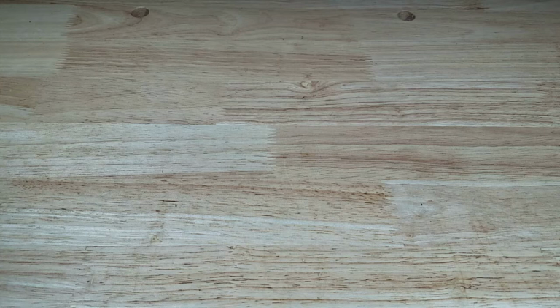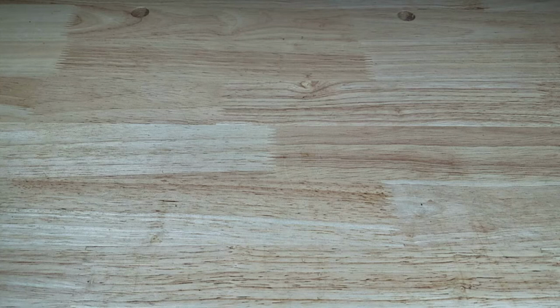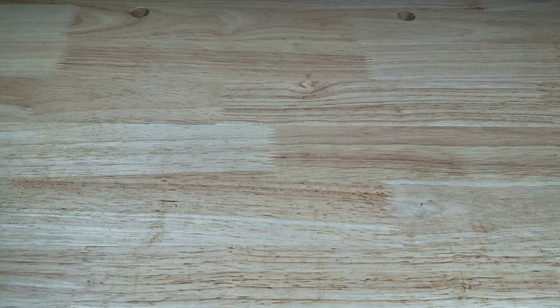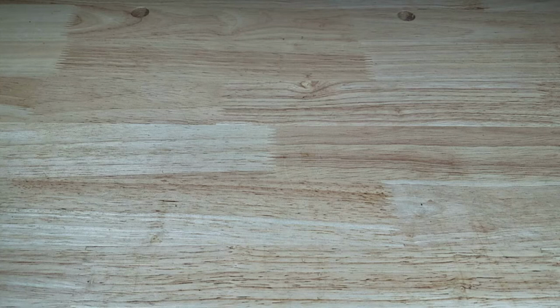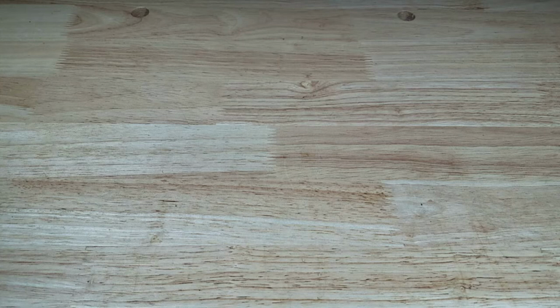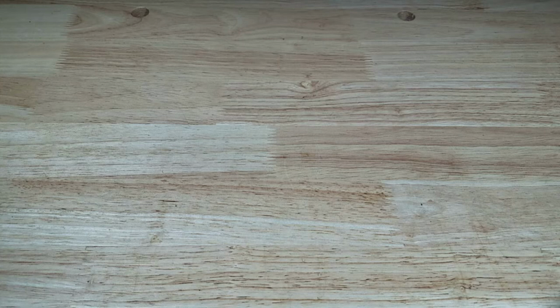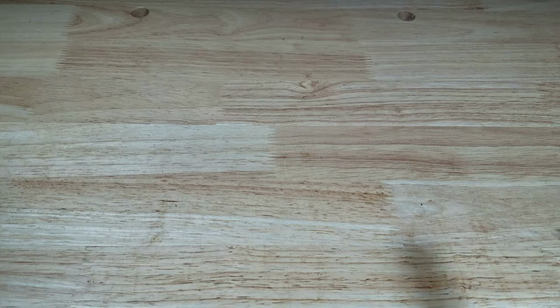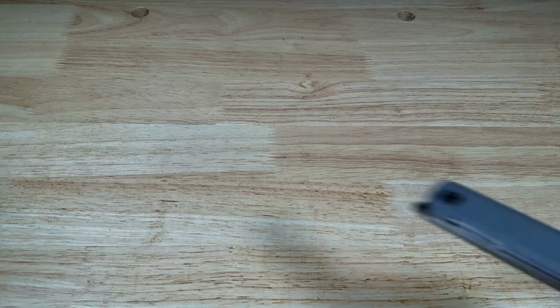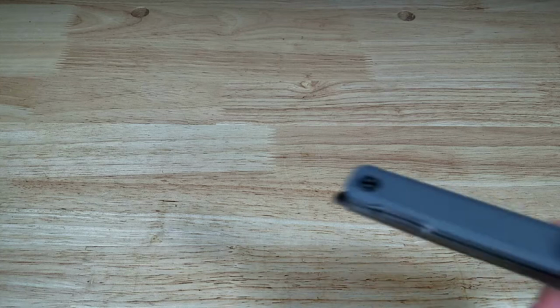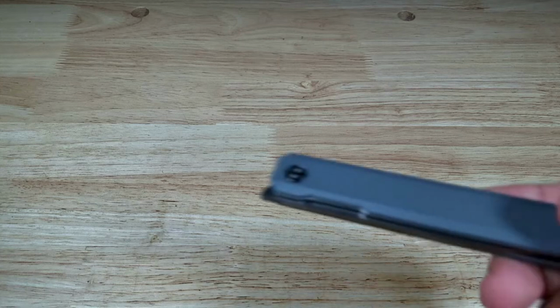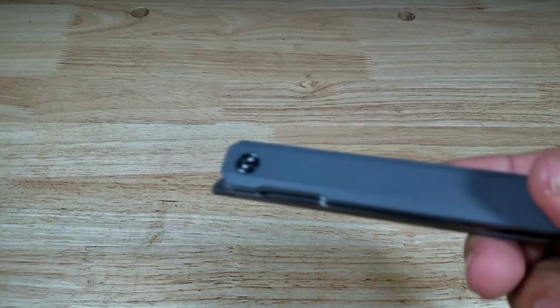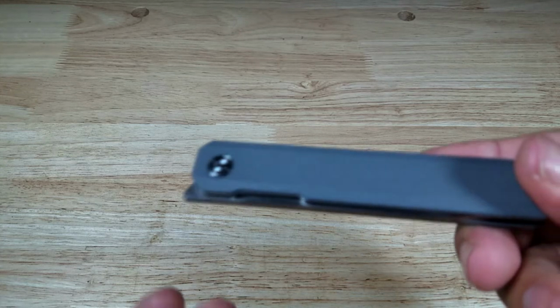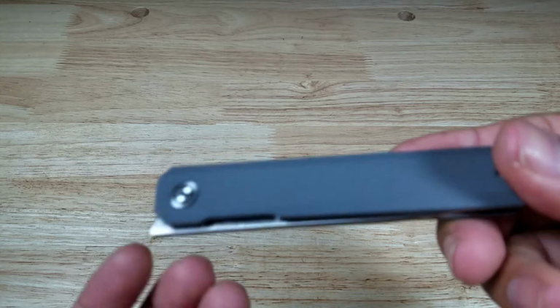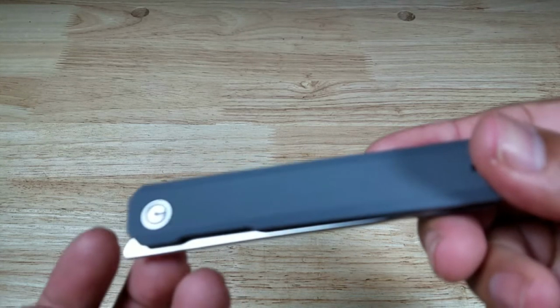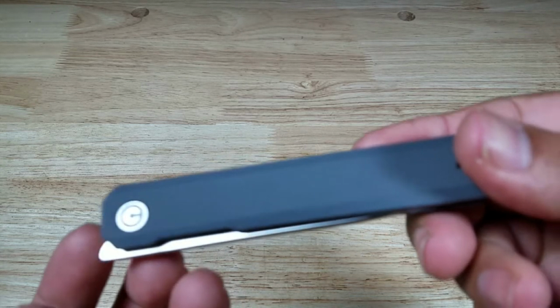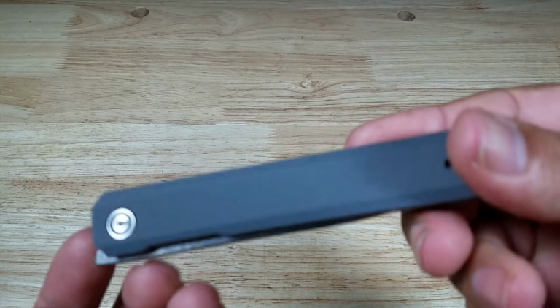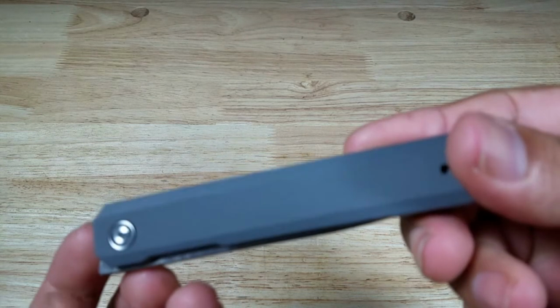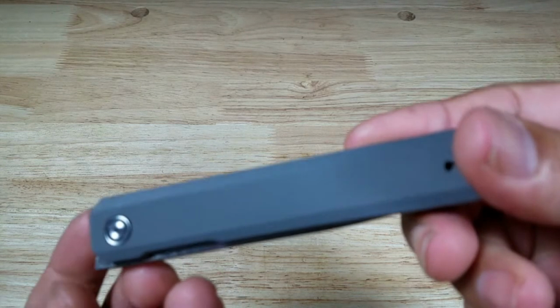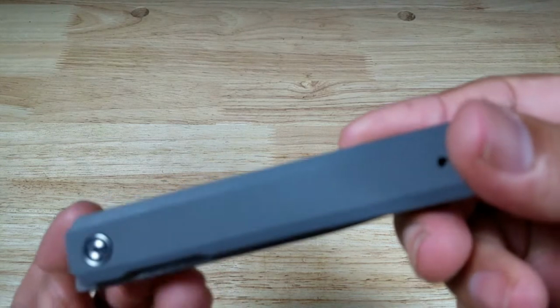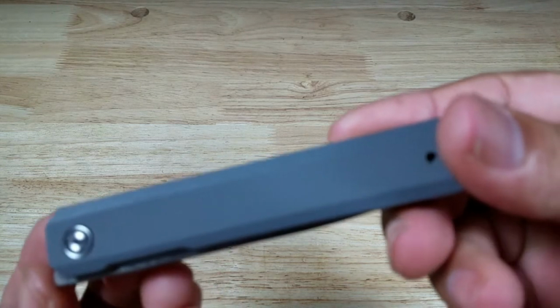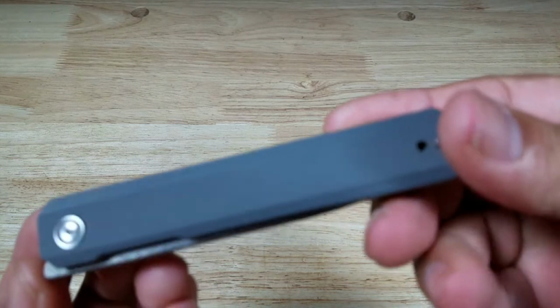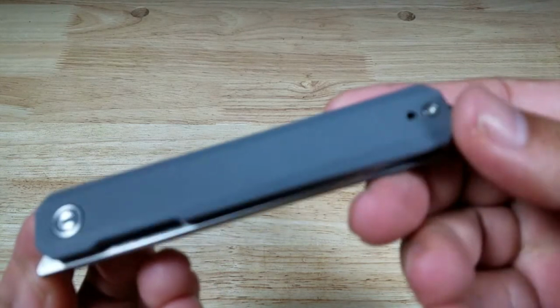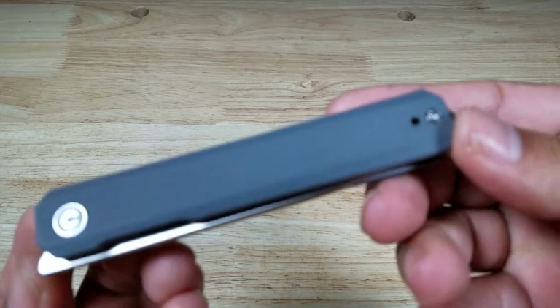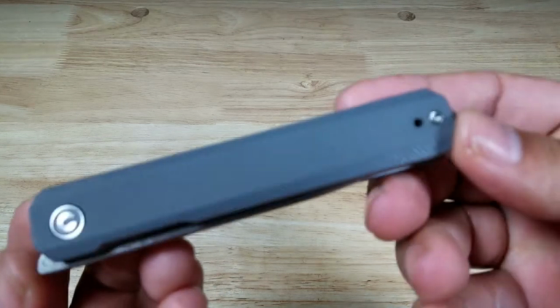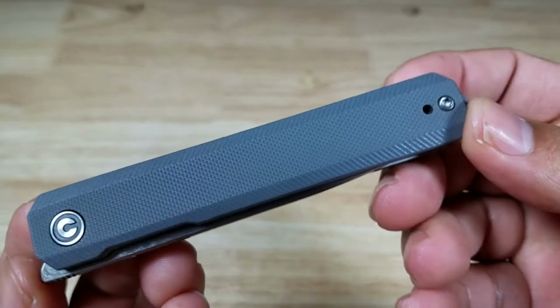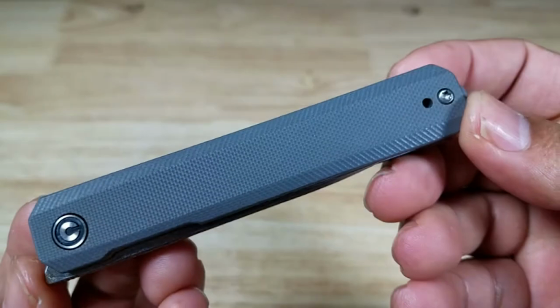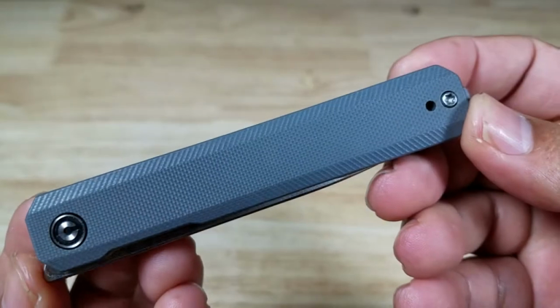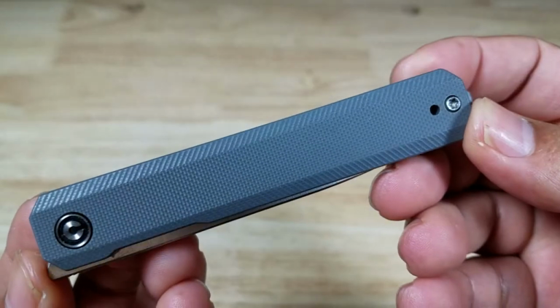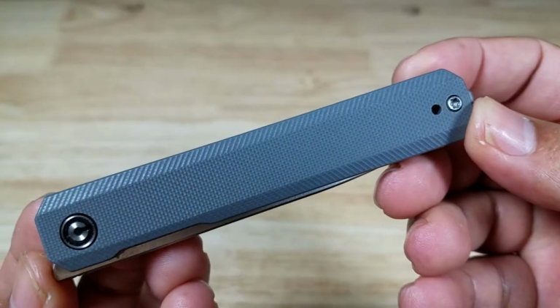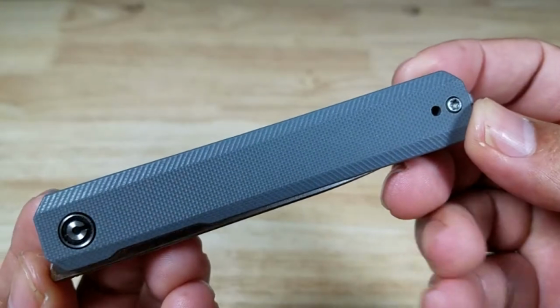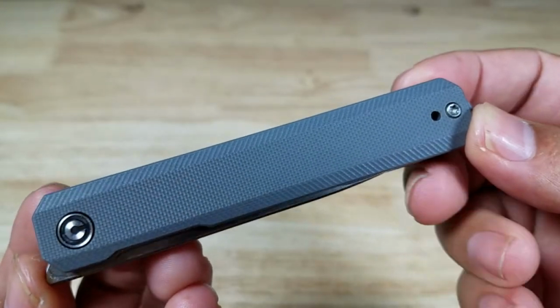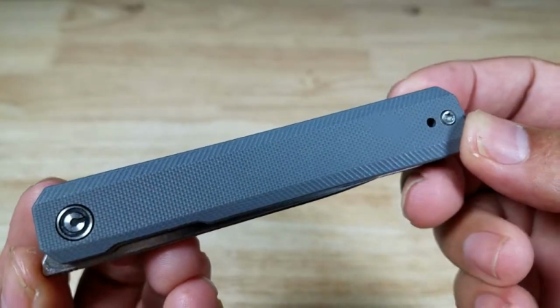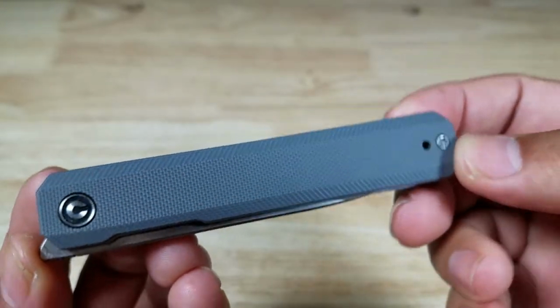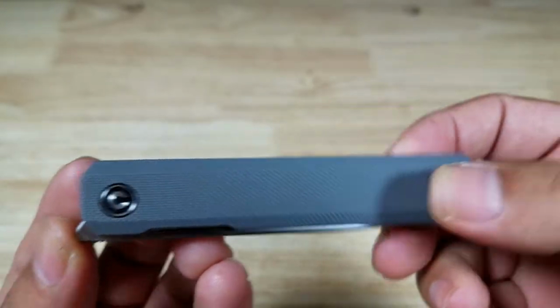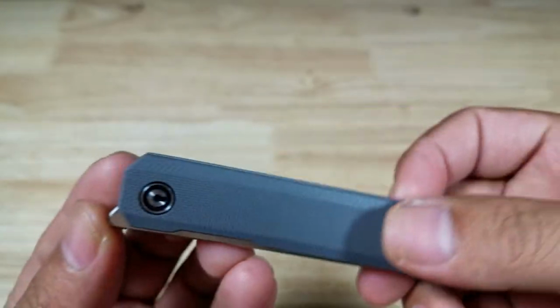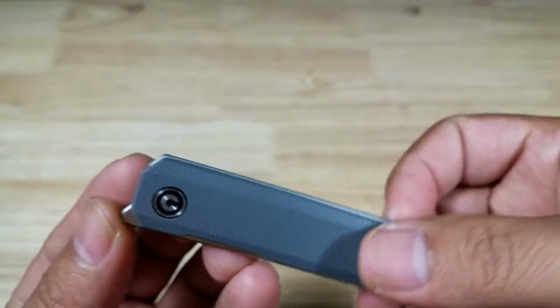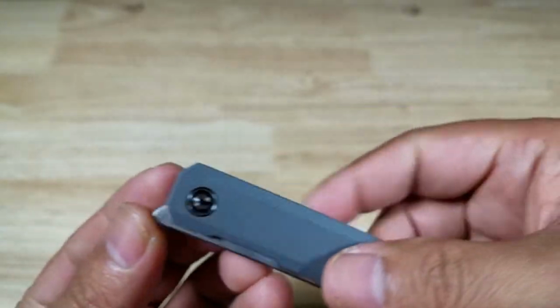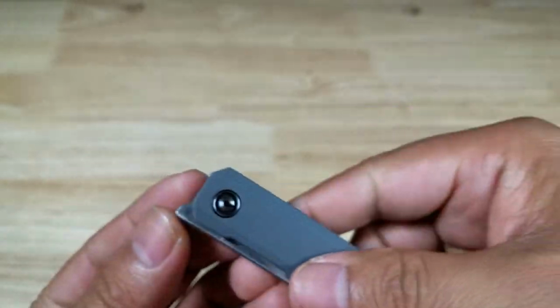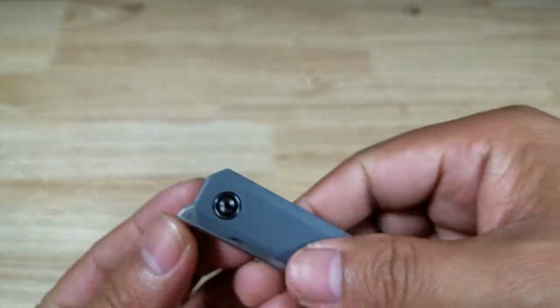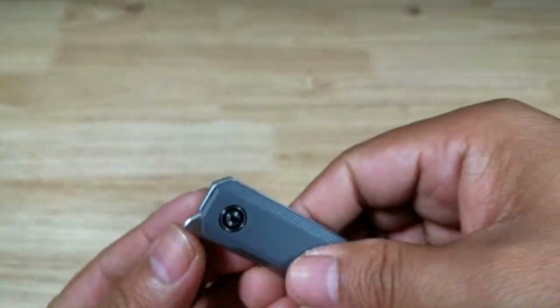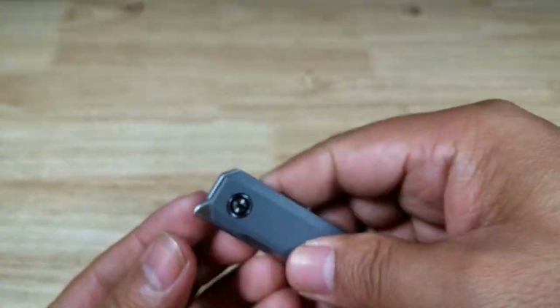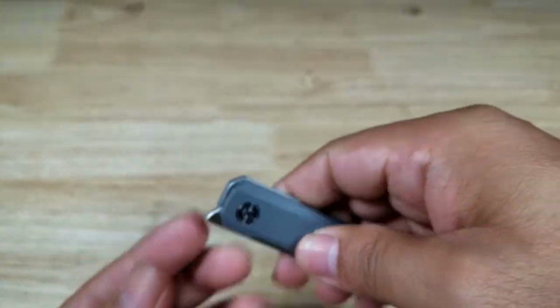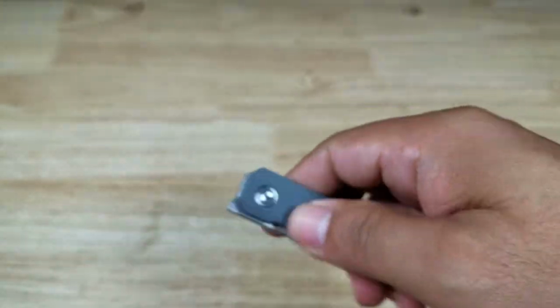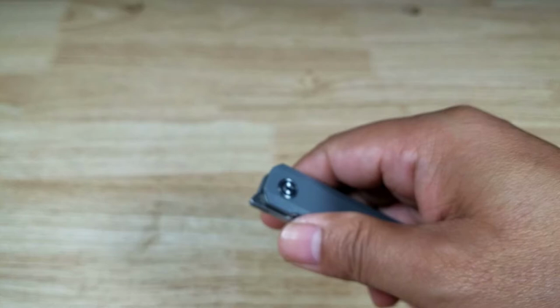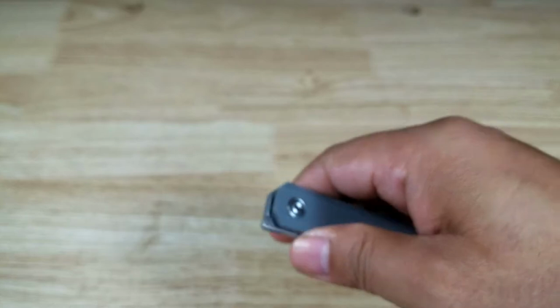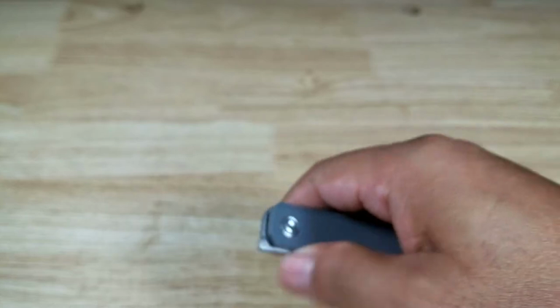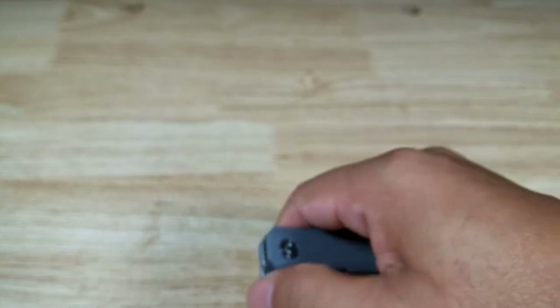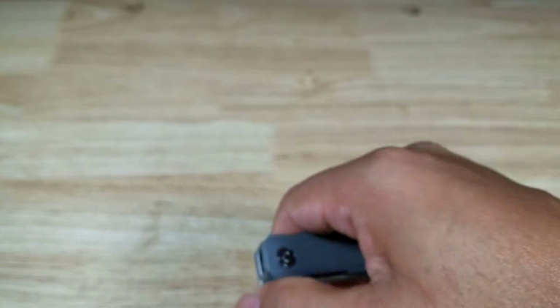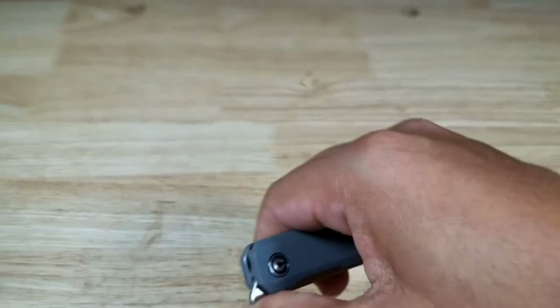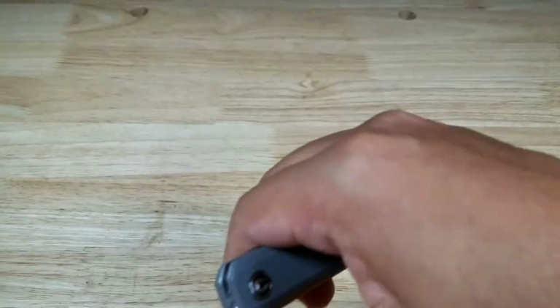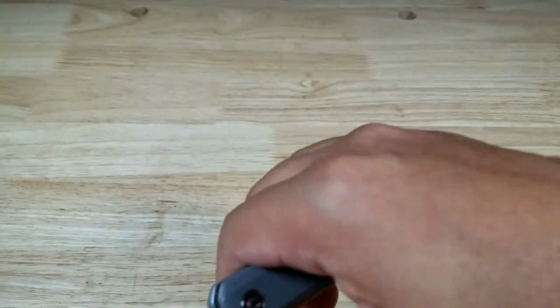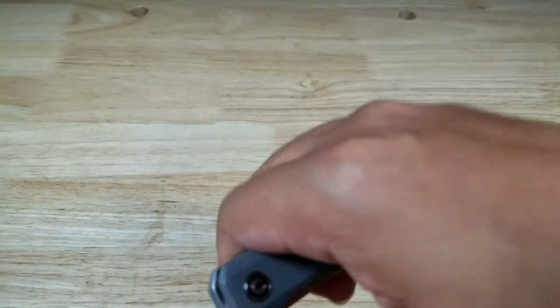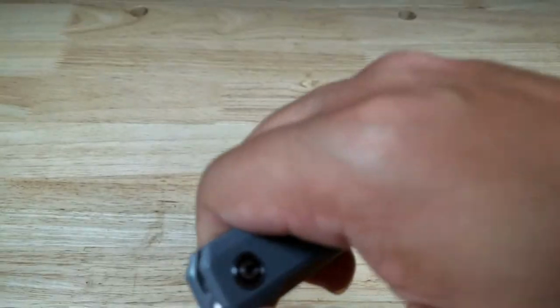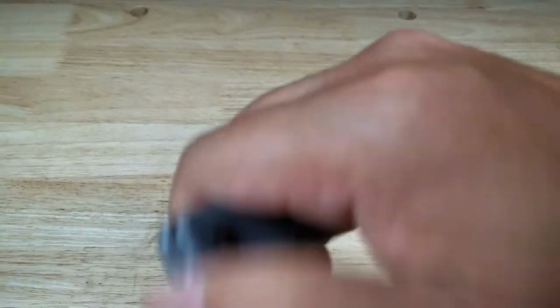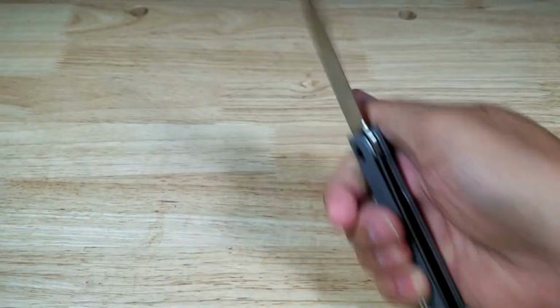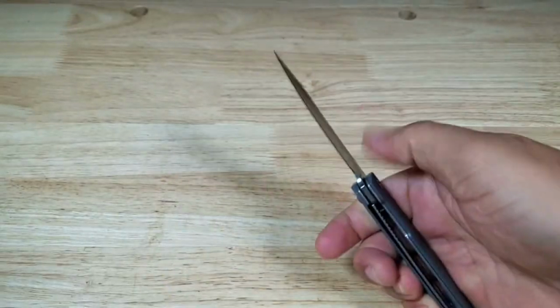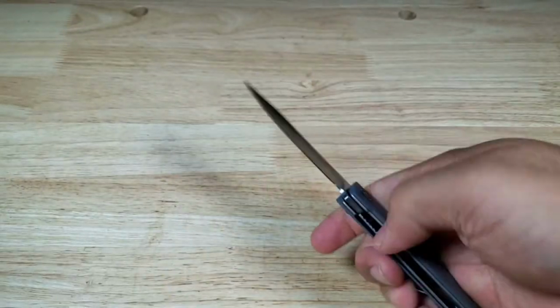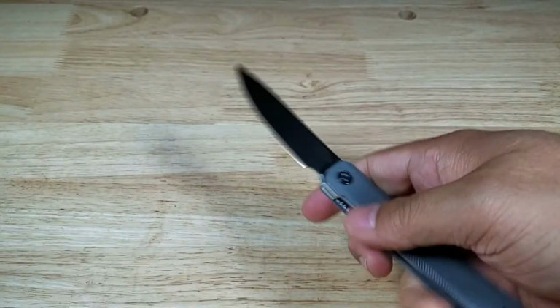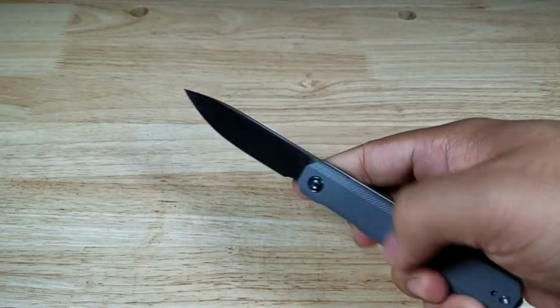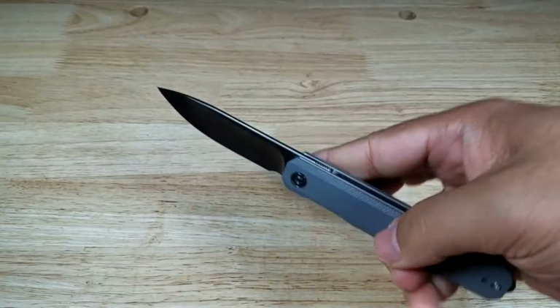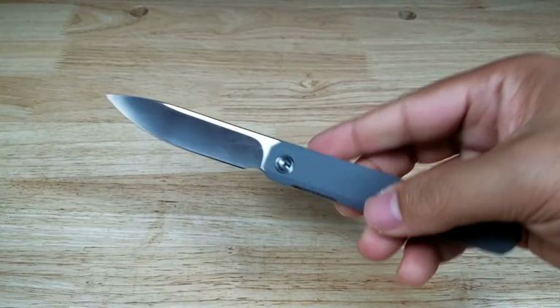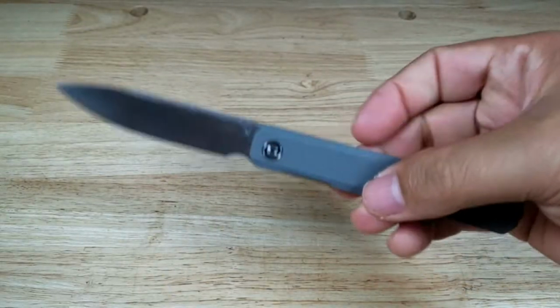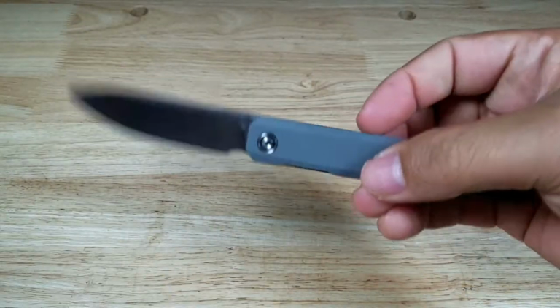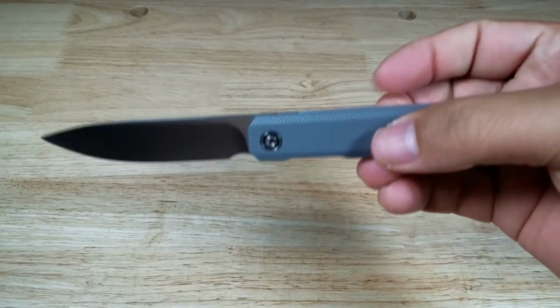Welcome back everybody. Thank you for watching another video. Today we're going to be having a look at this fantastic front folding knife from Civivi, the X-Arch.